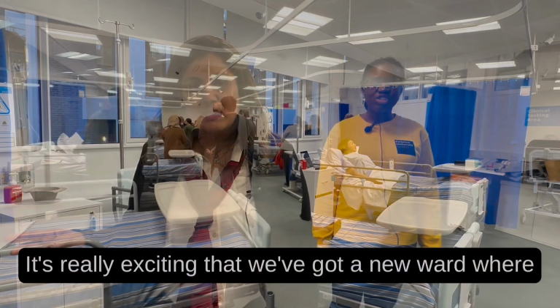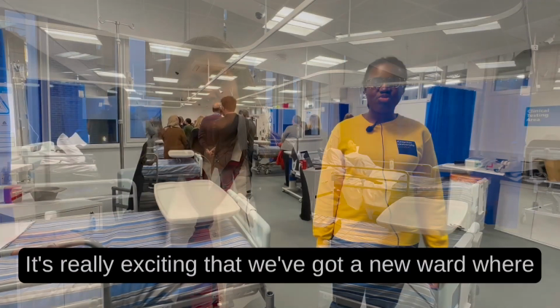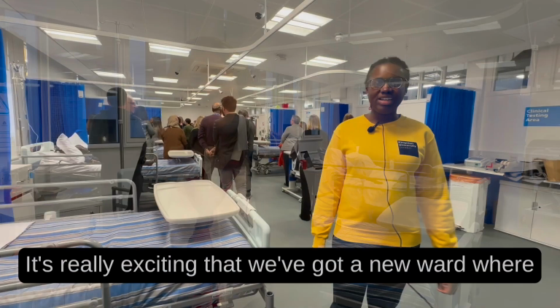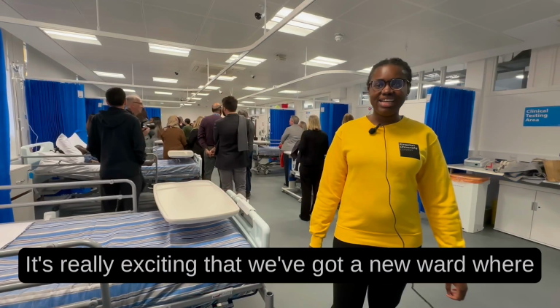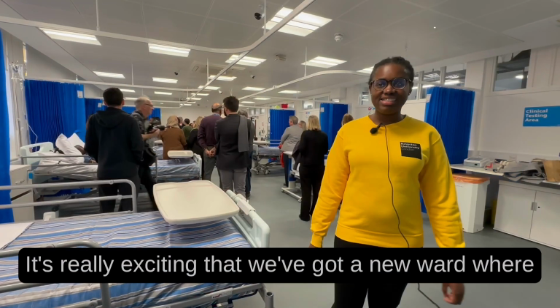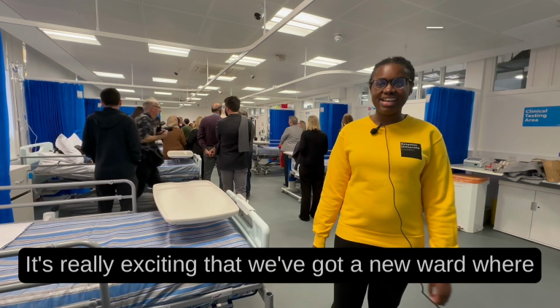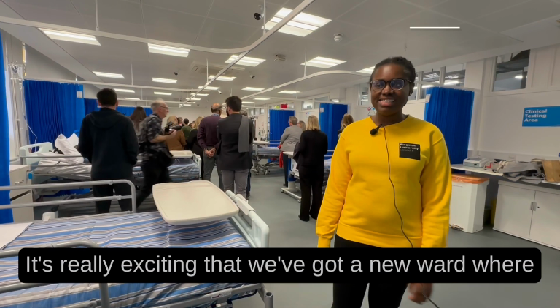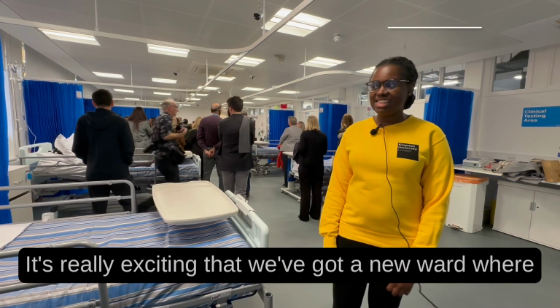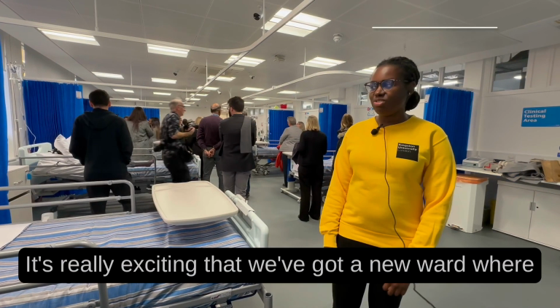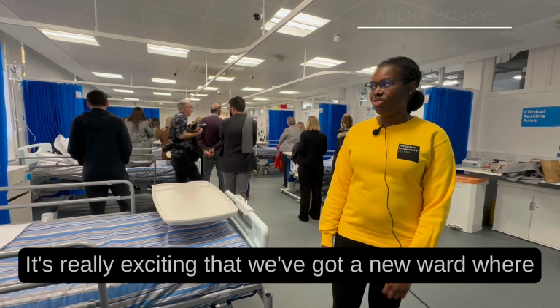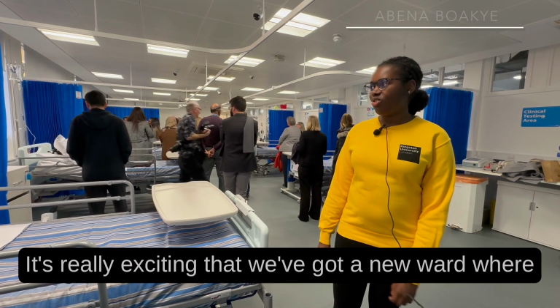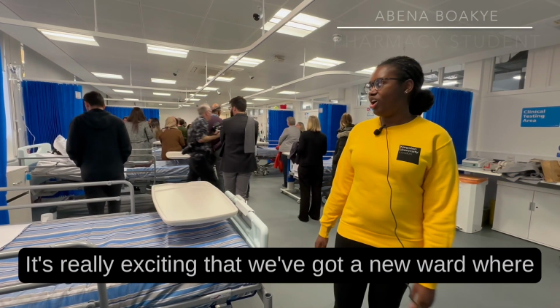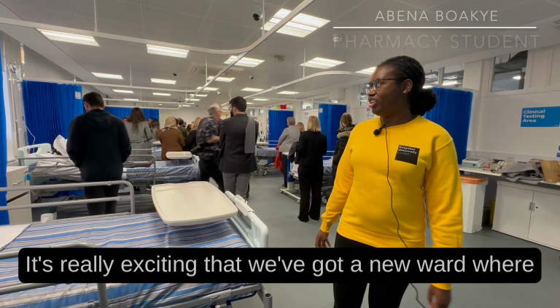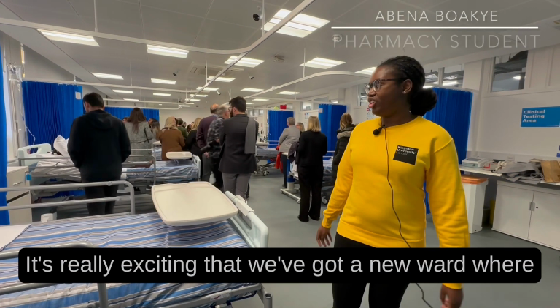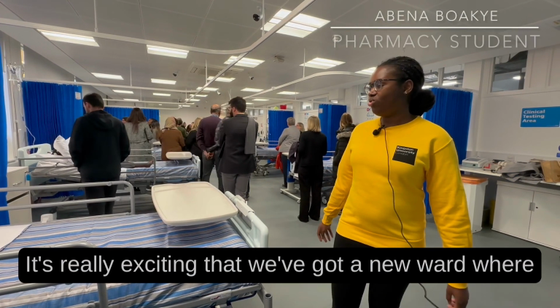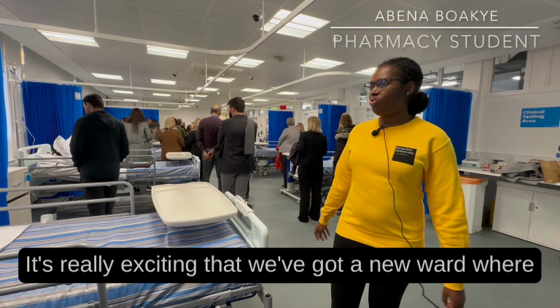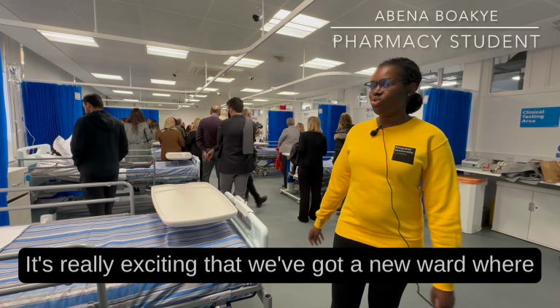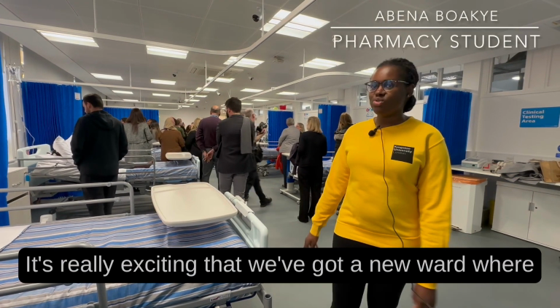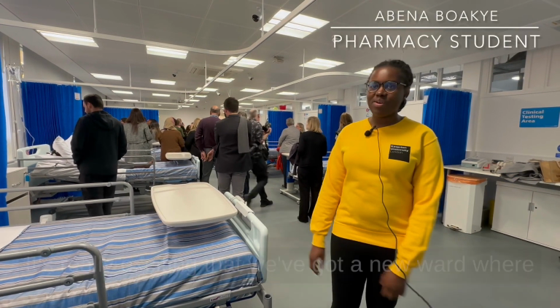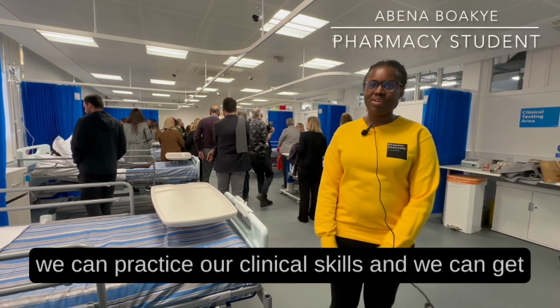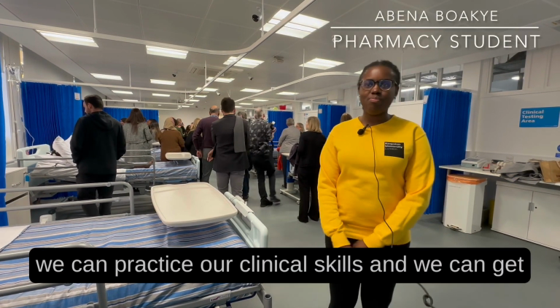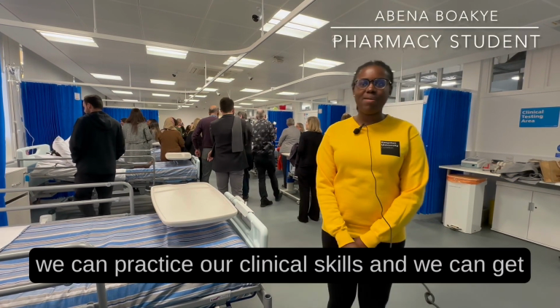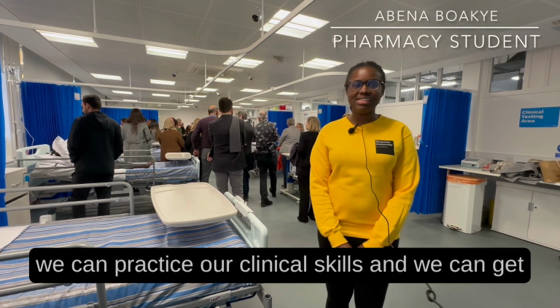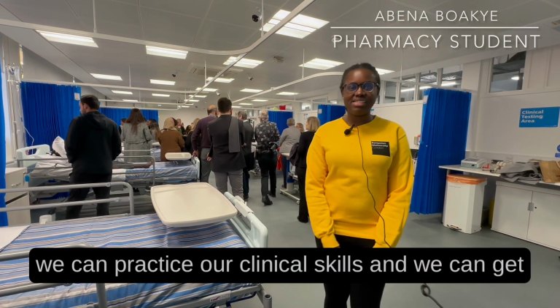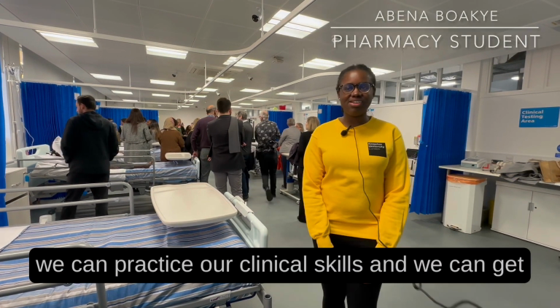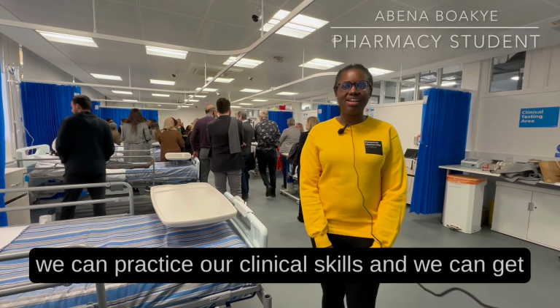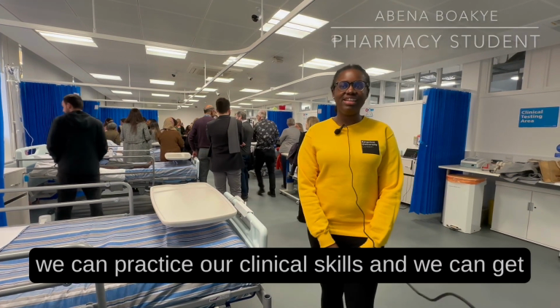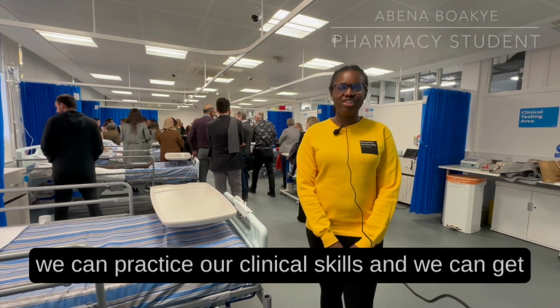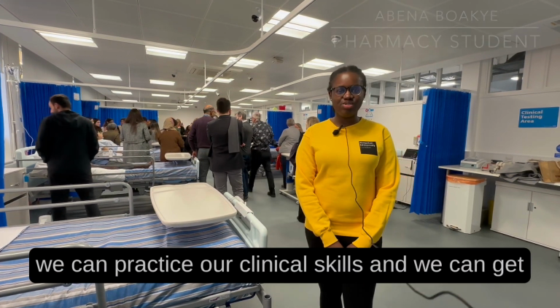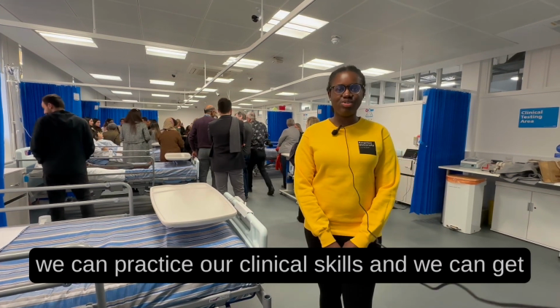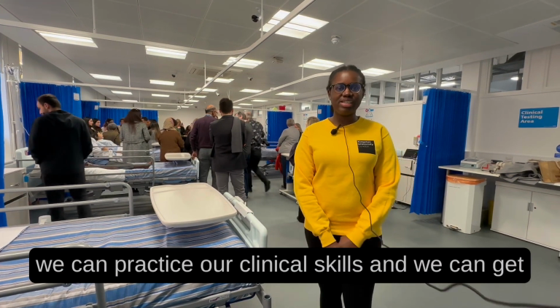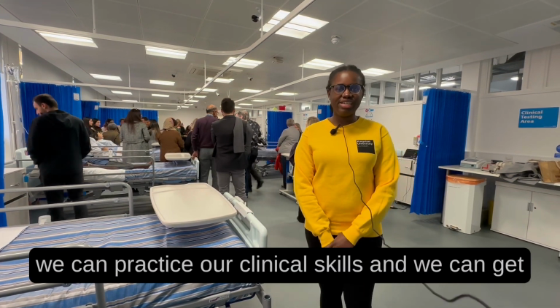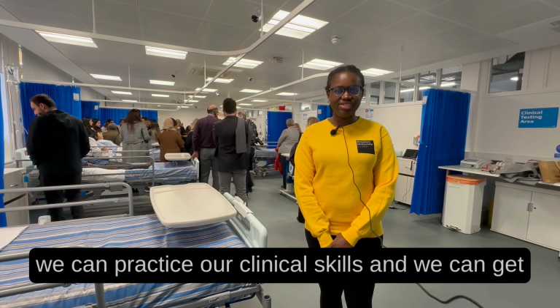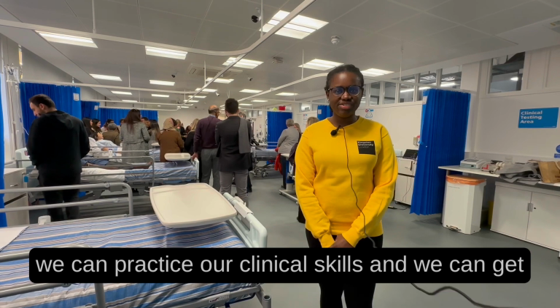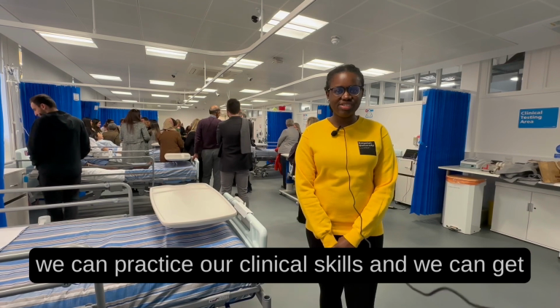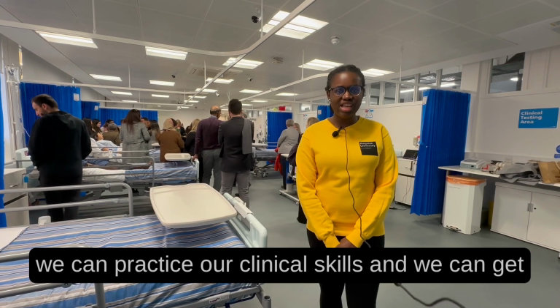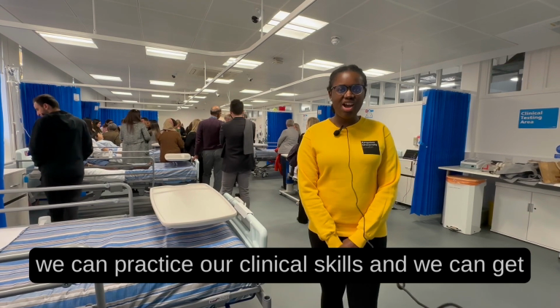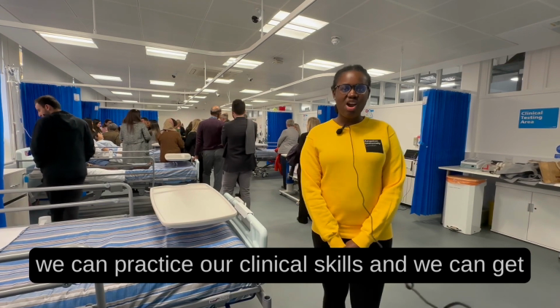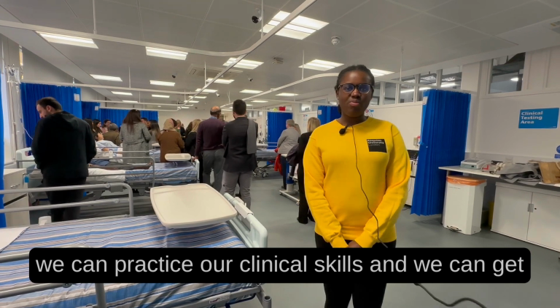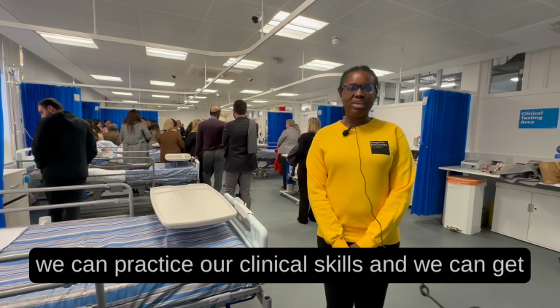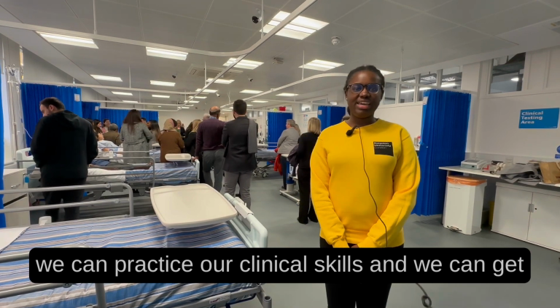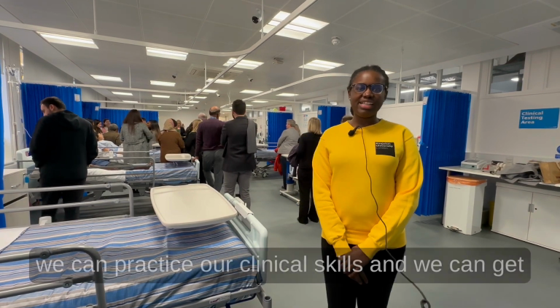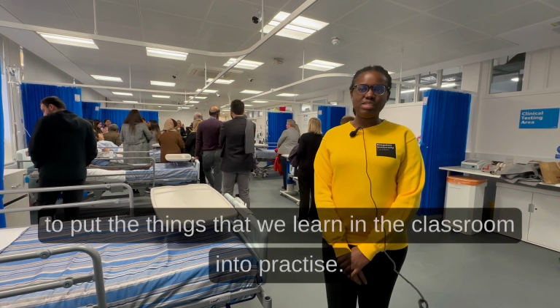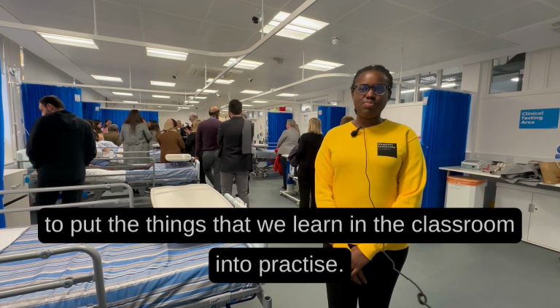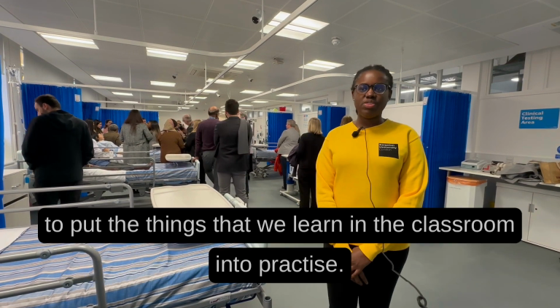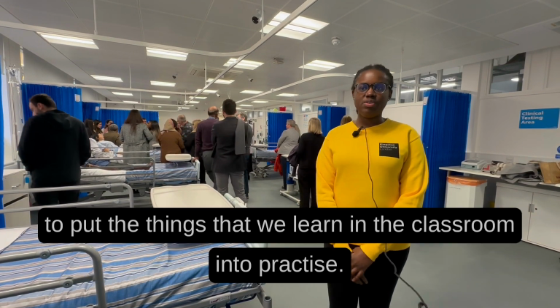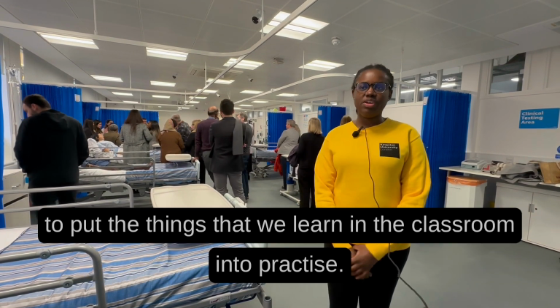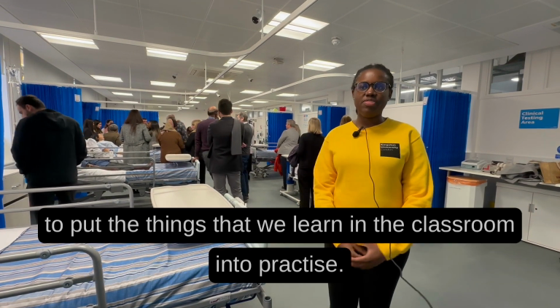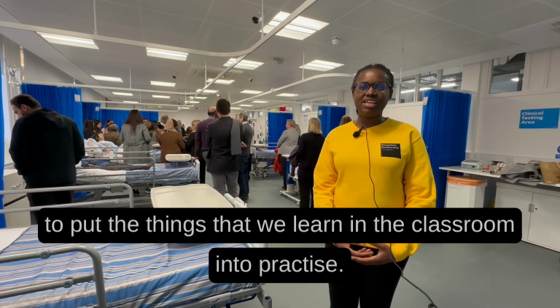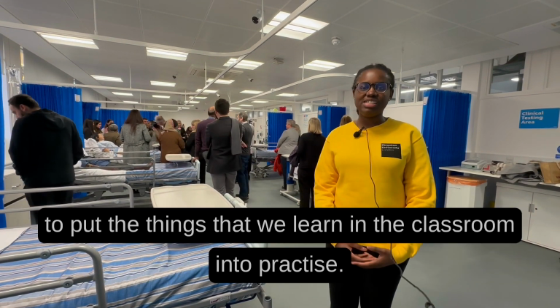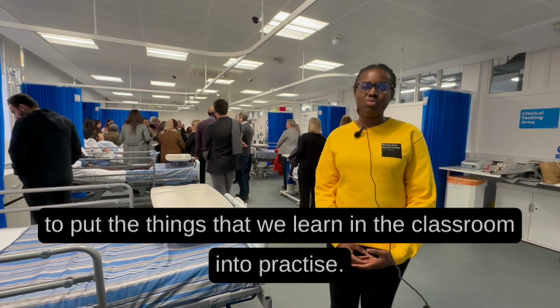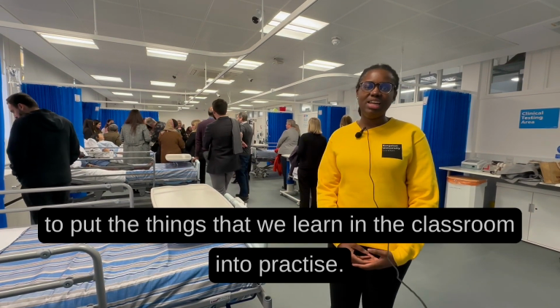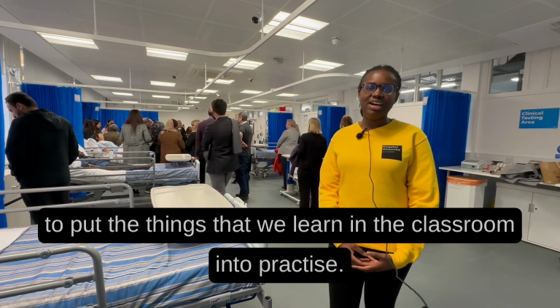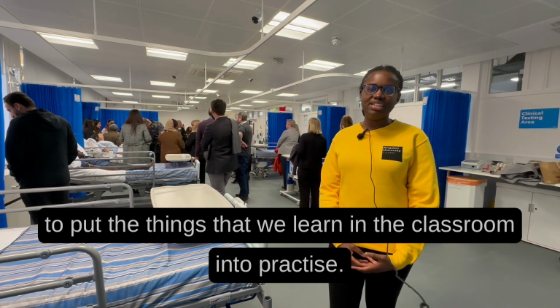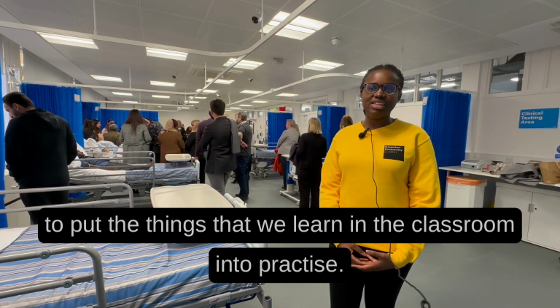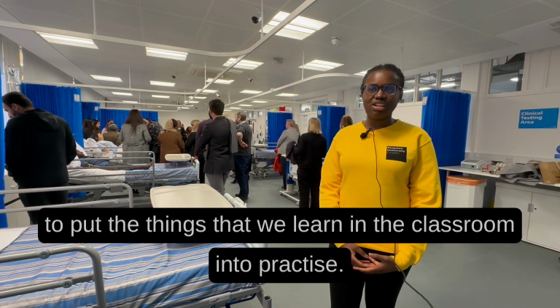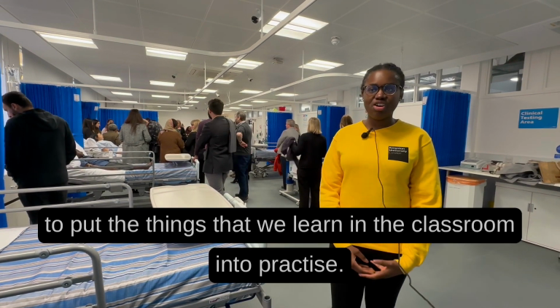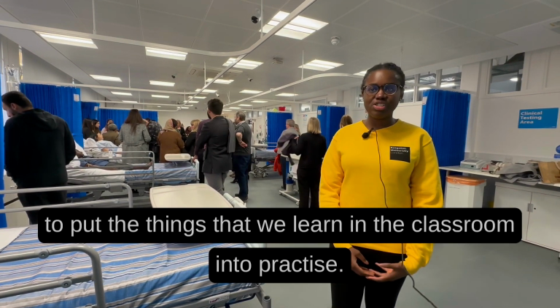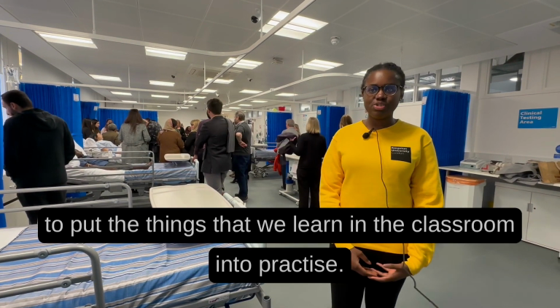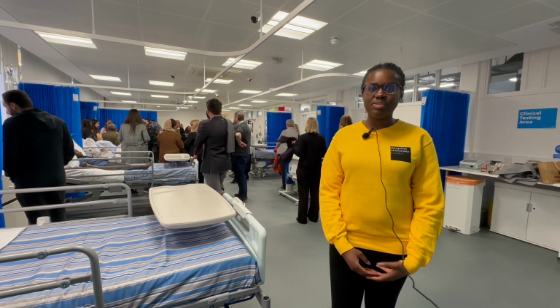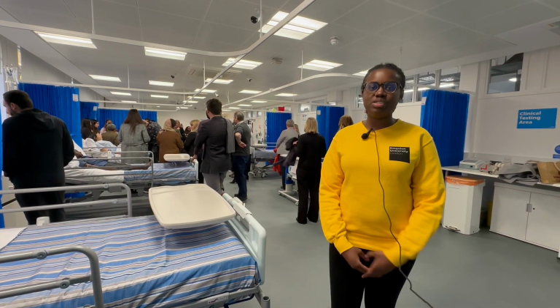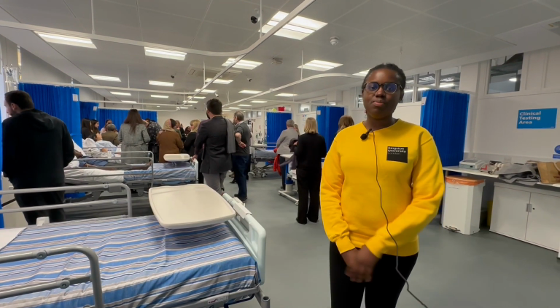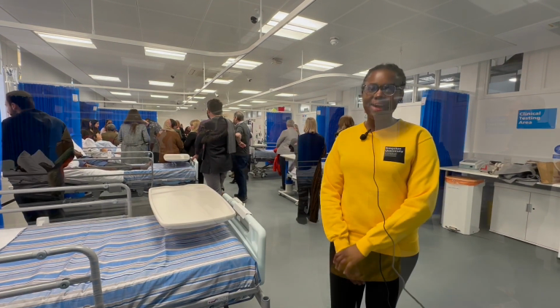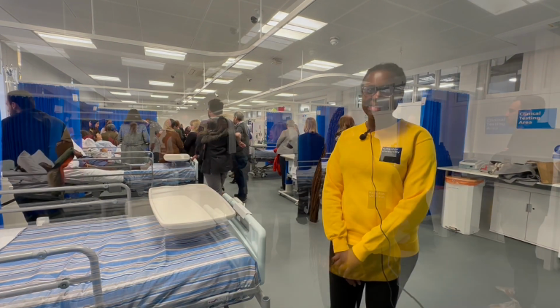It's really exciting that we've got a new ward where we can practice our clinical skills and we can get to put the things that we learn in the classroom into practice.